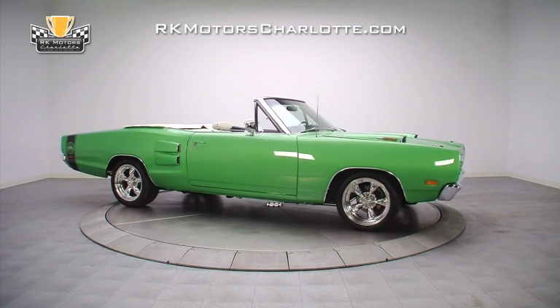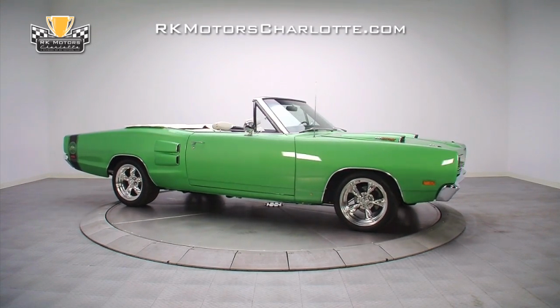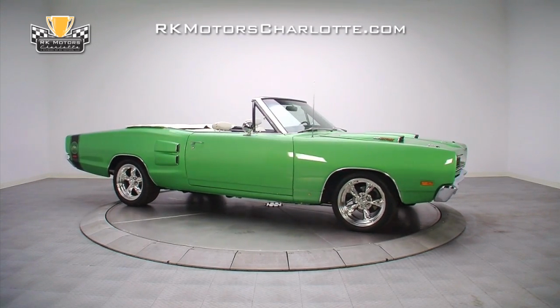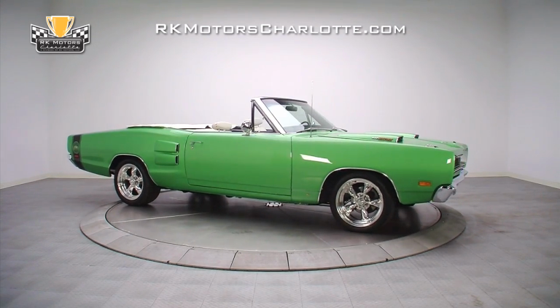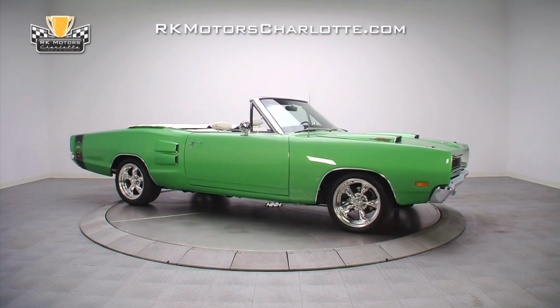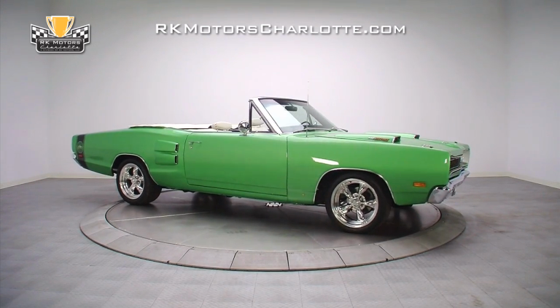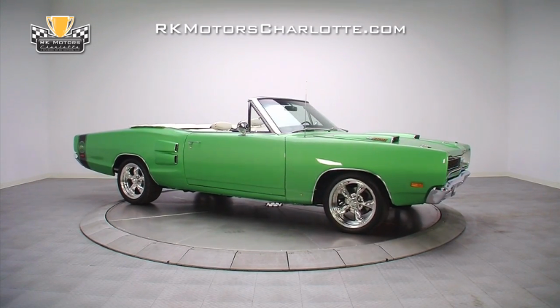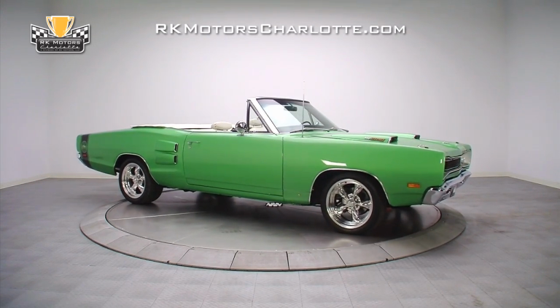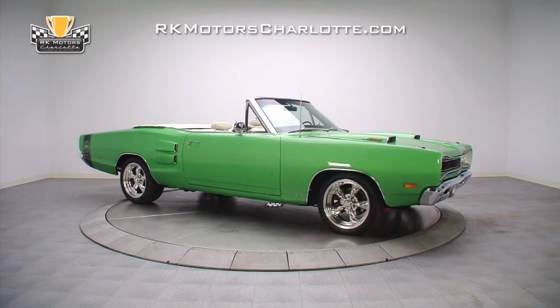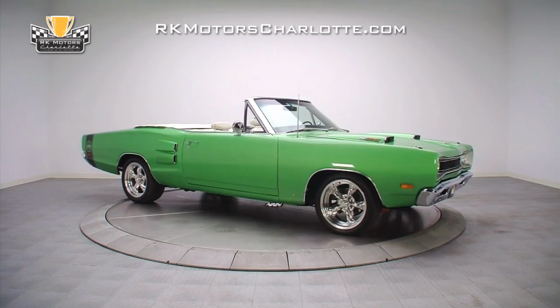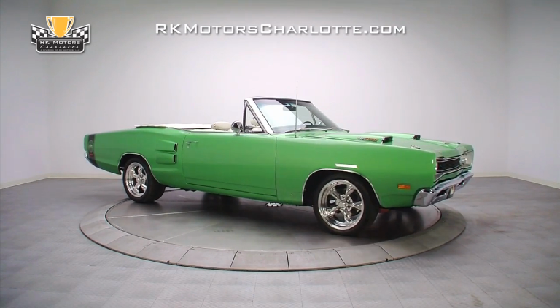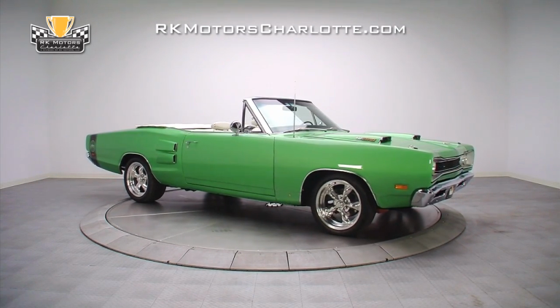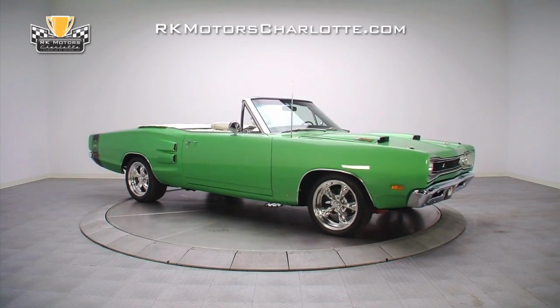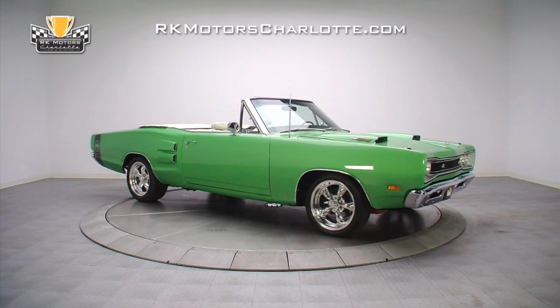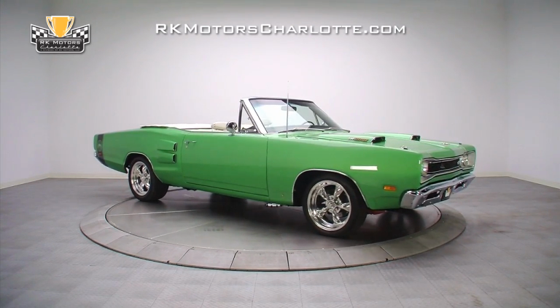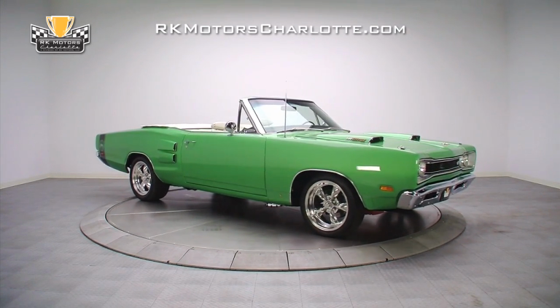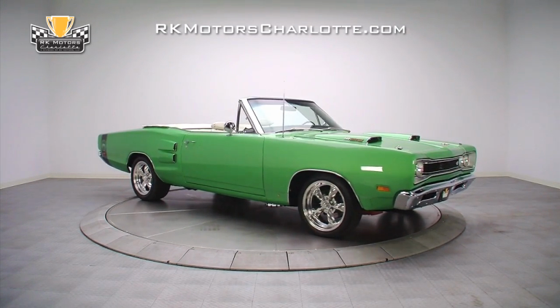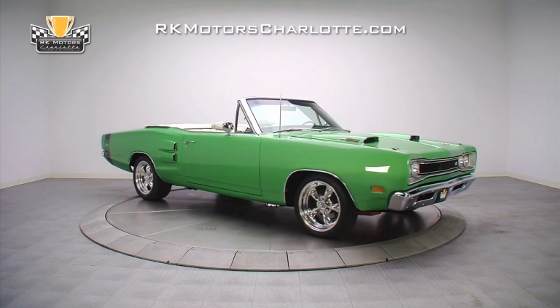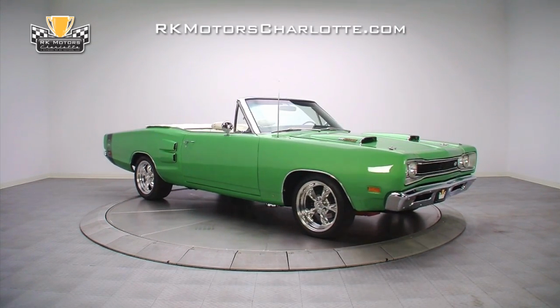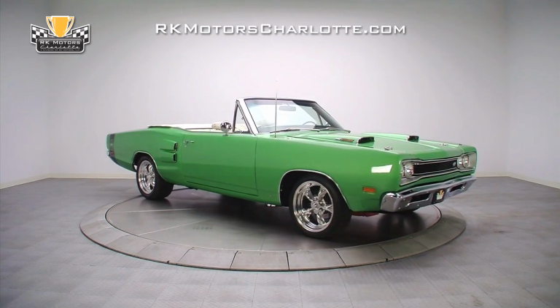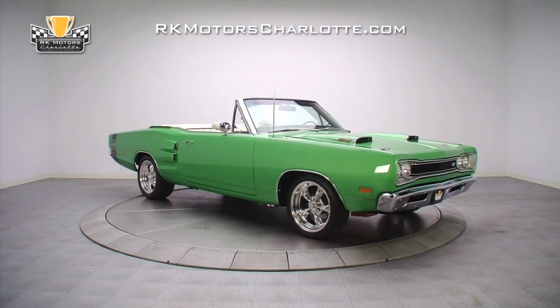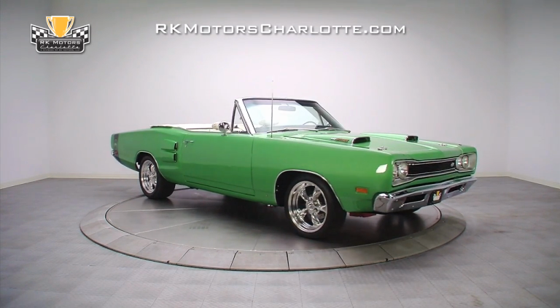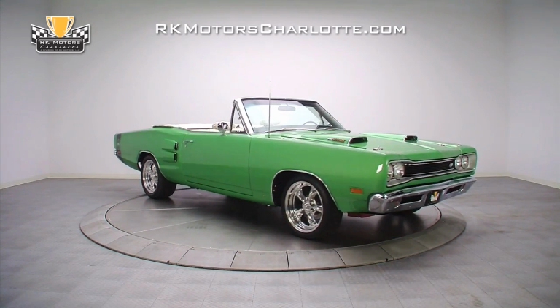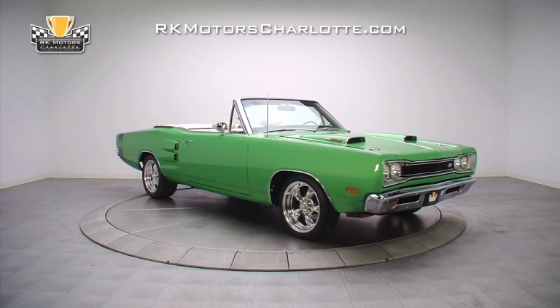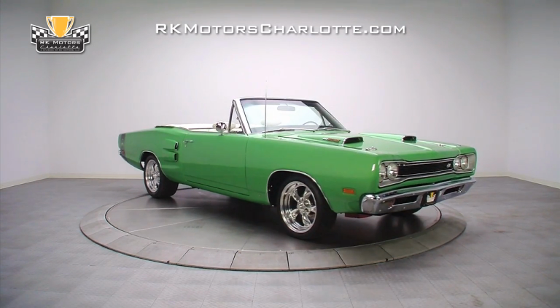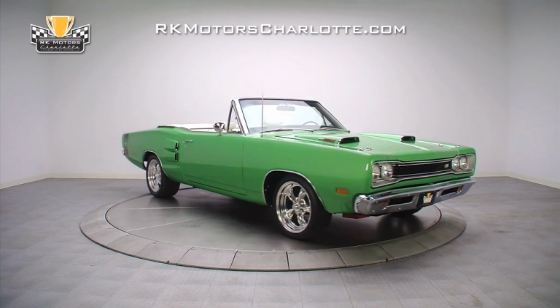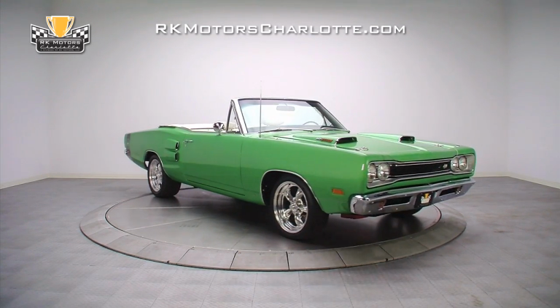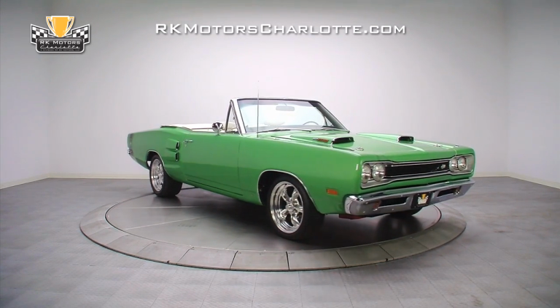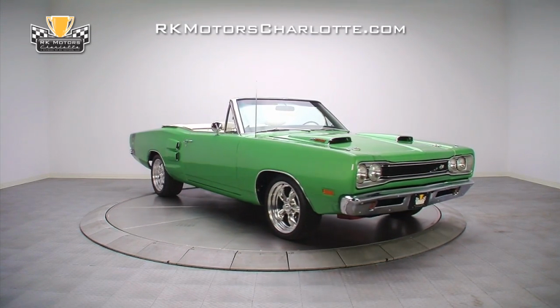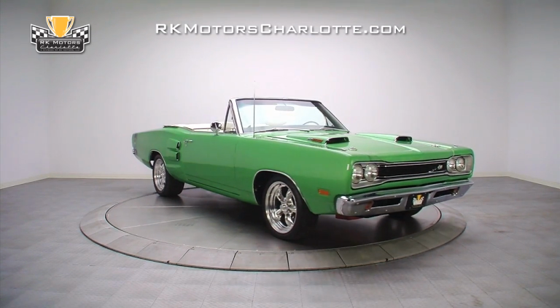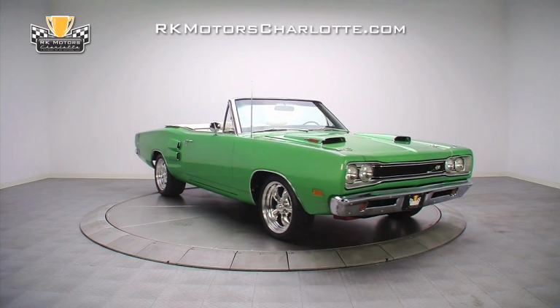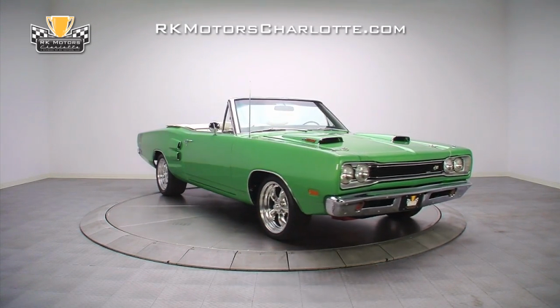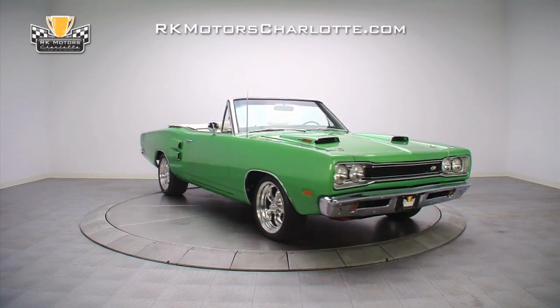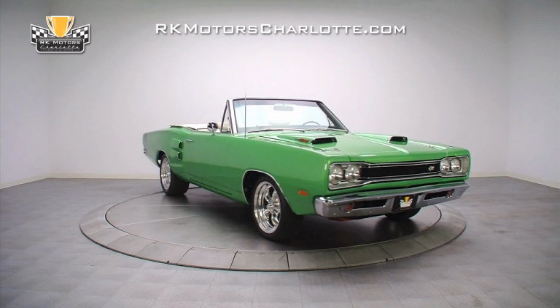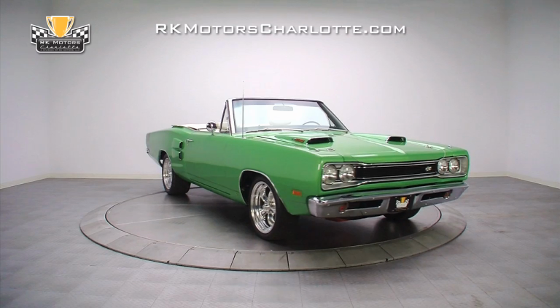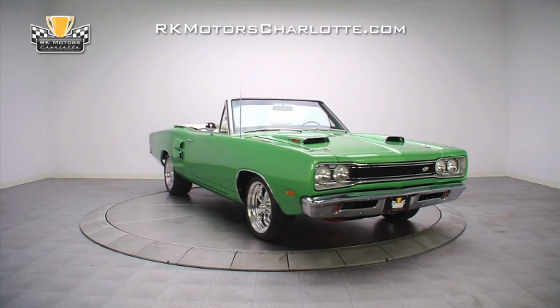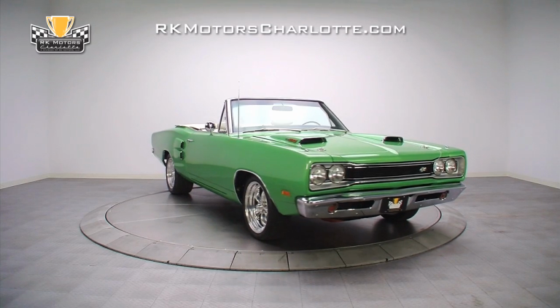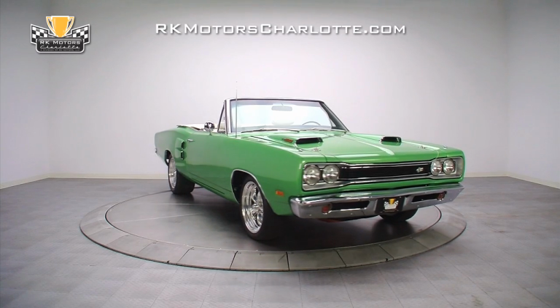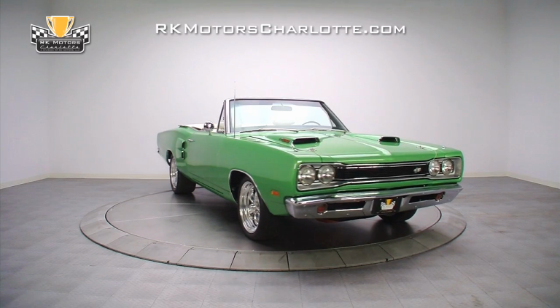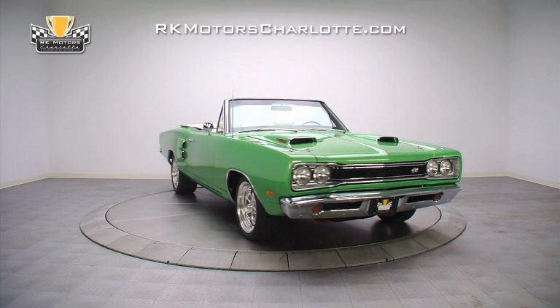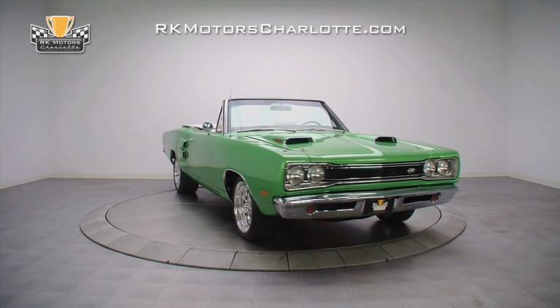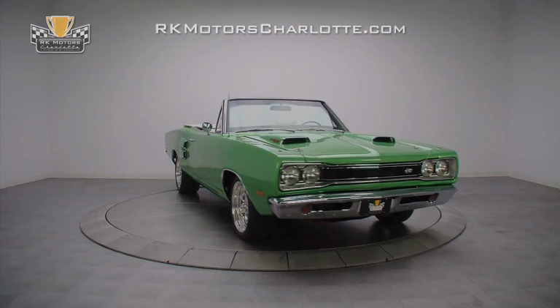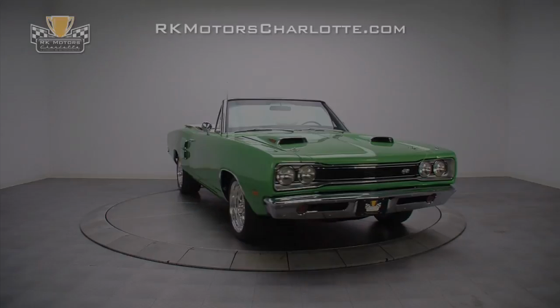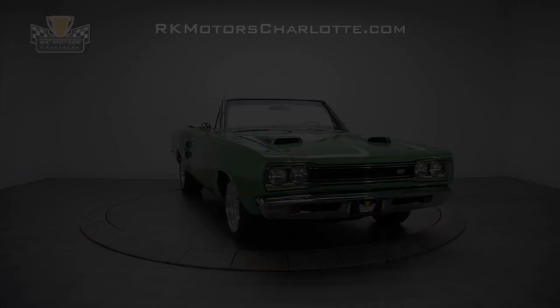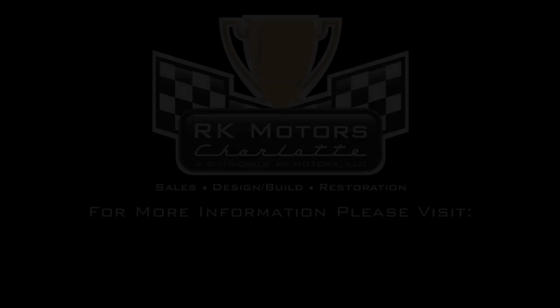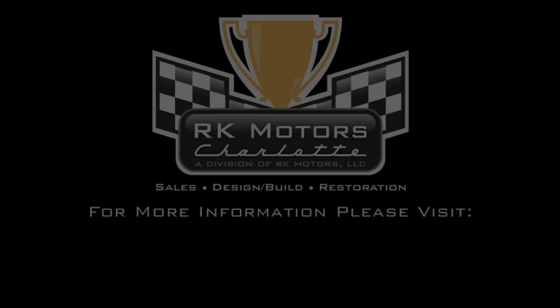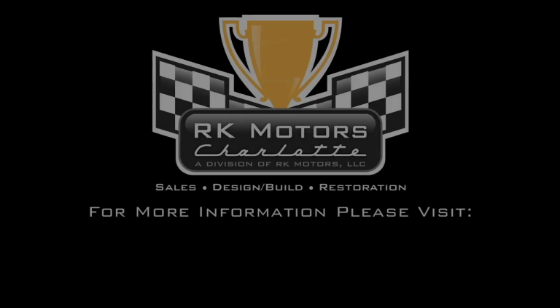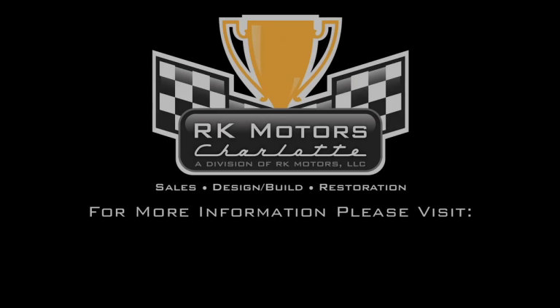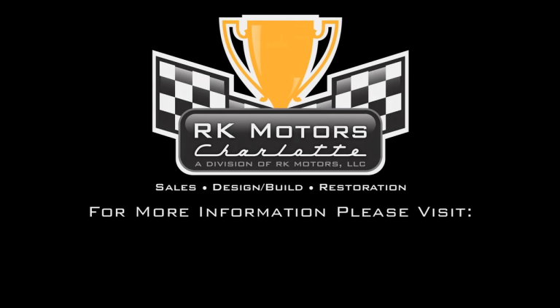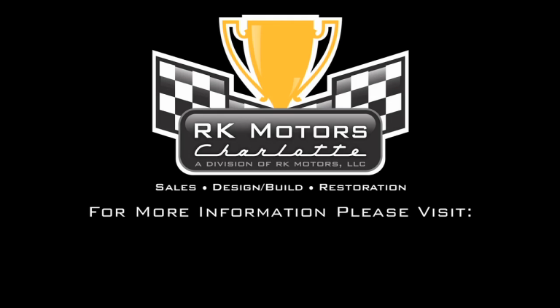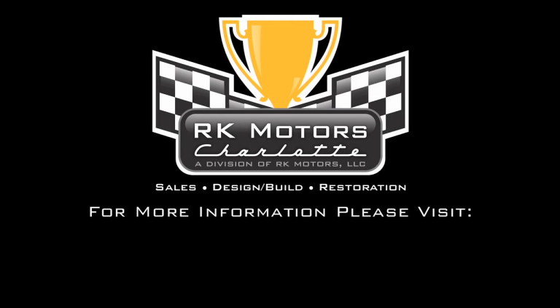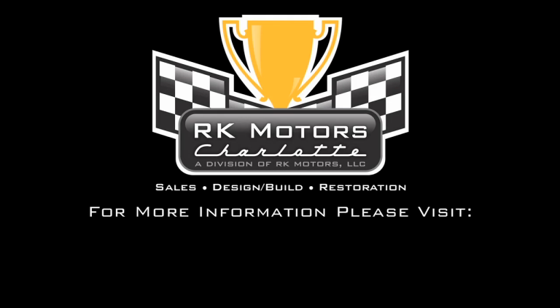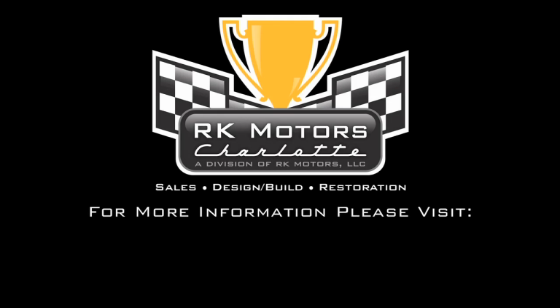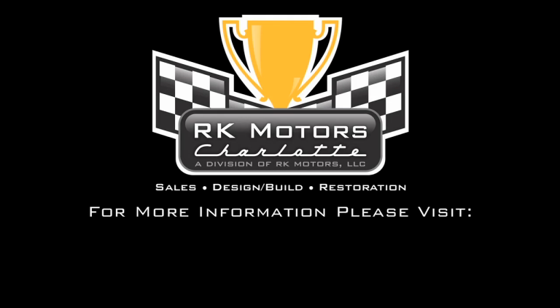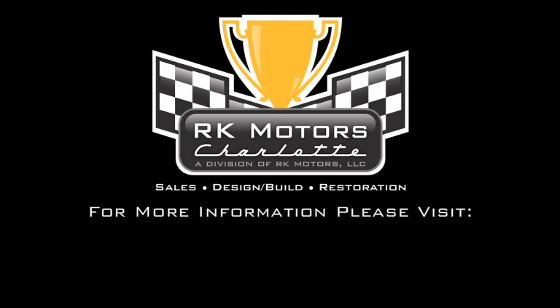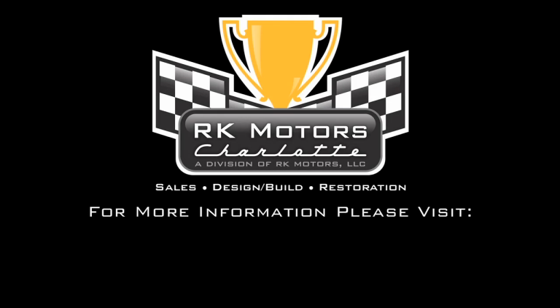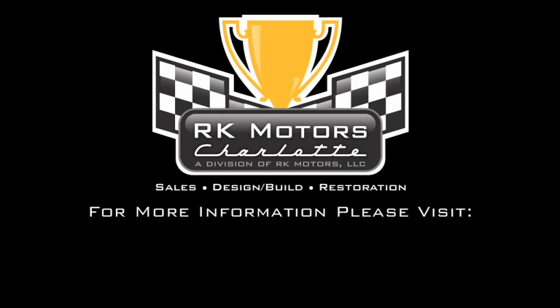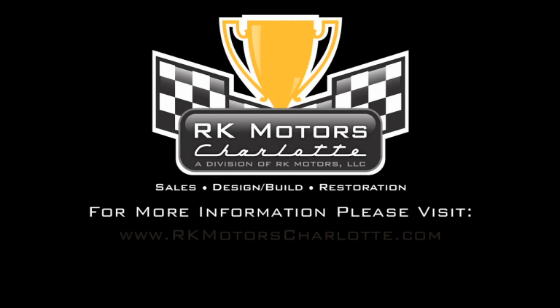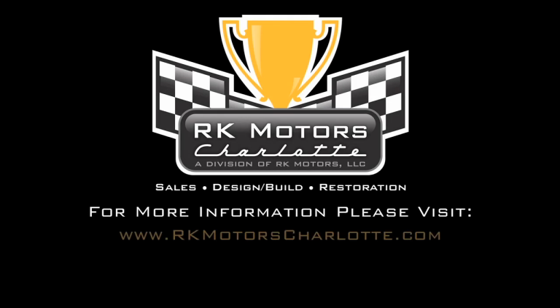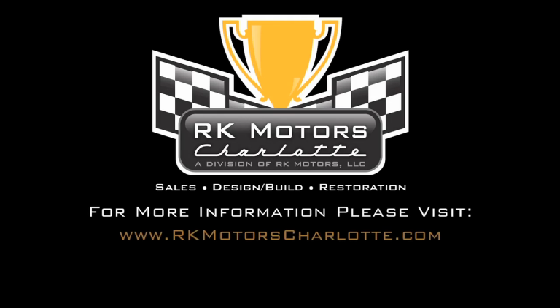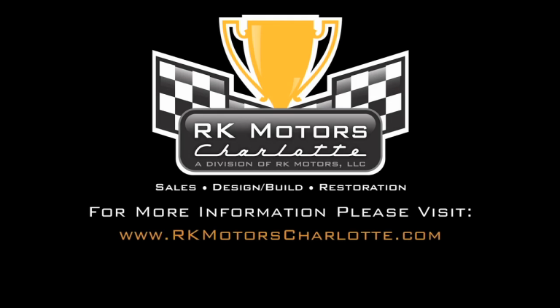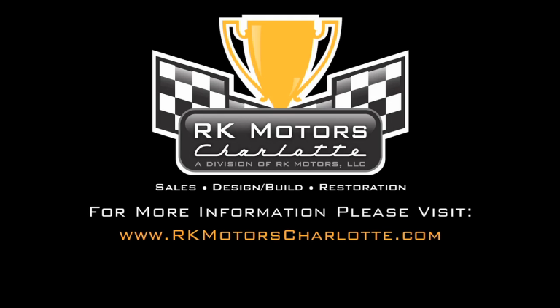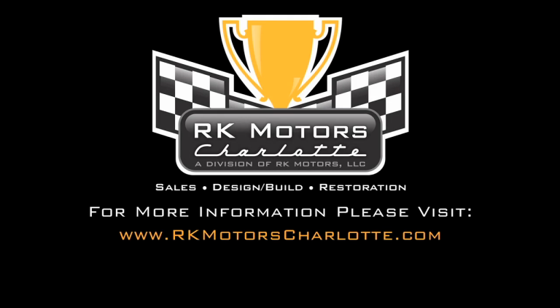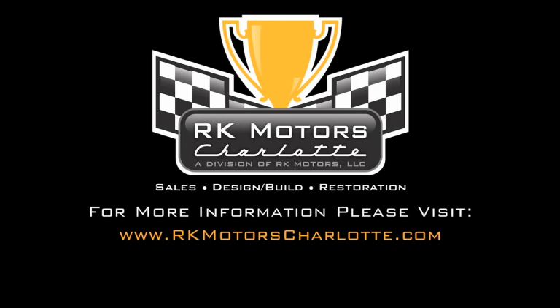For more information on this impressive Mopar and others, call, click, or visit rkmotorscharlotte.com.